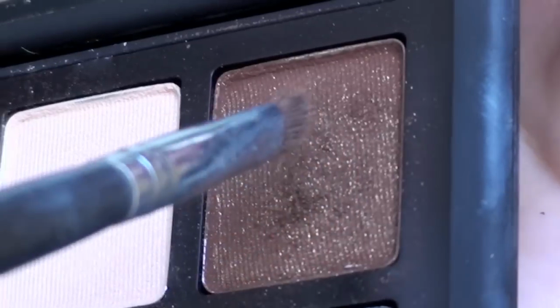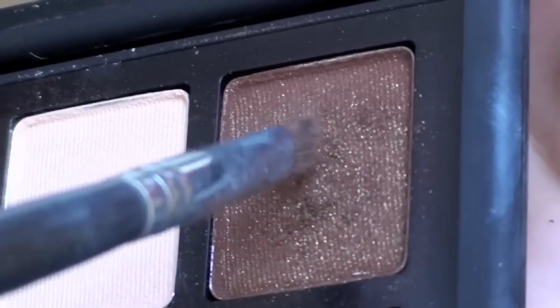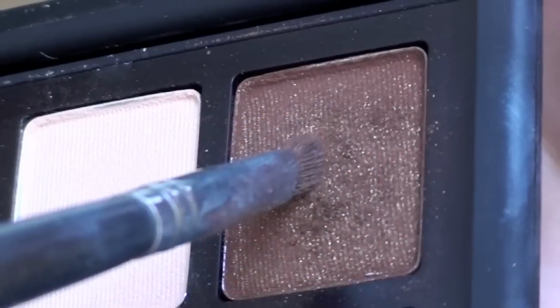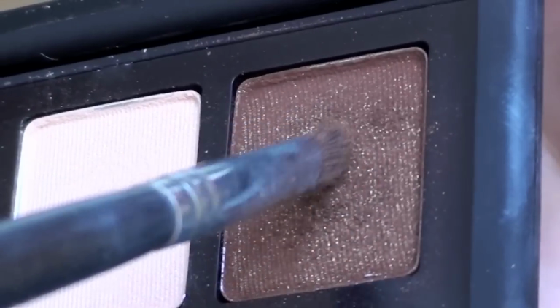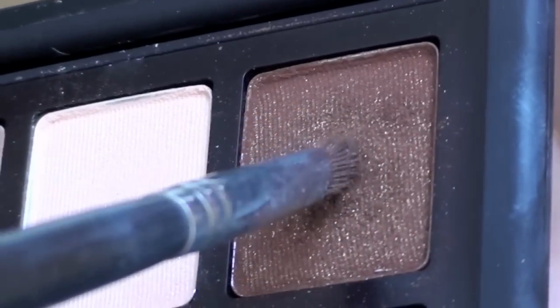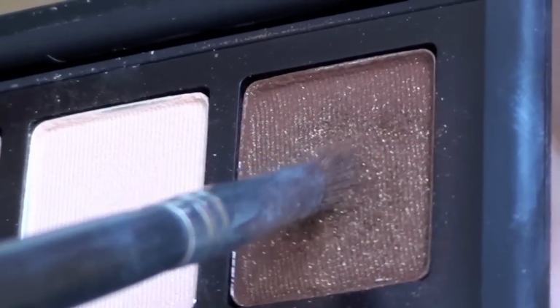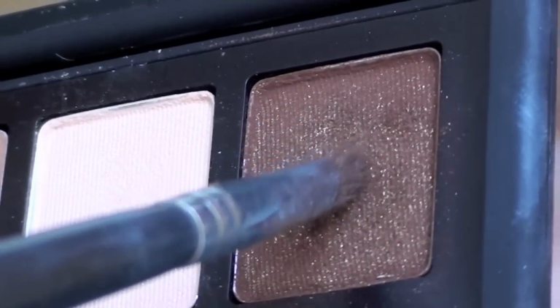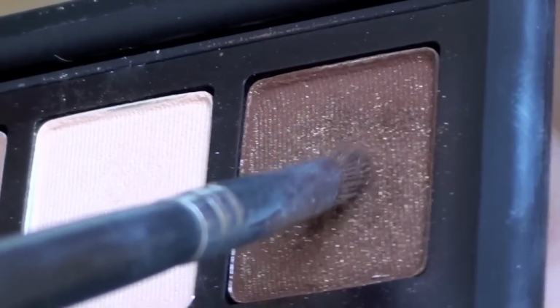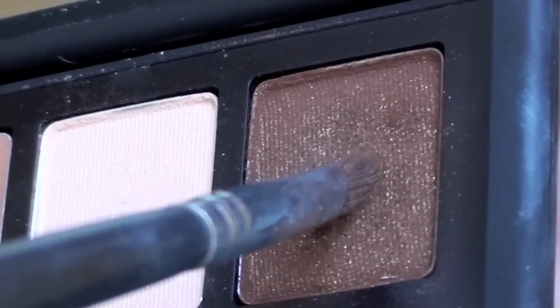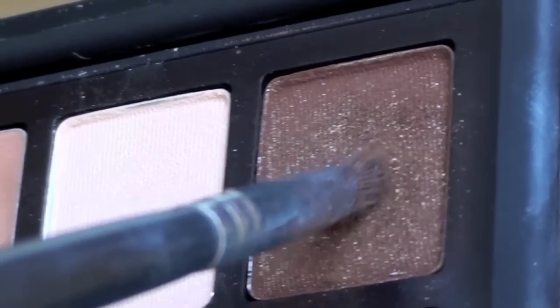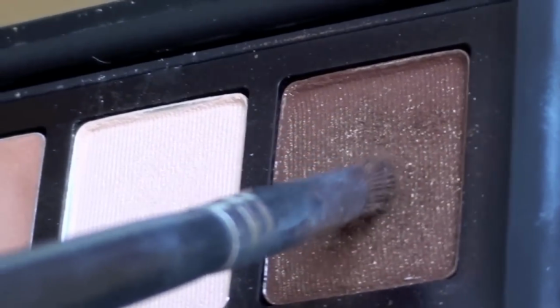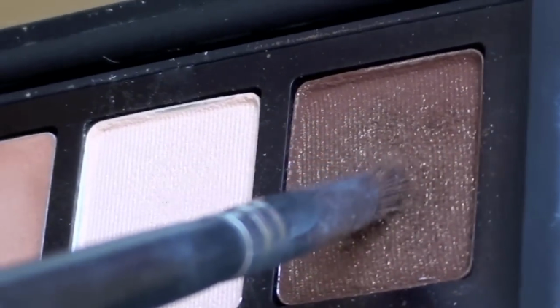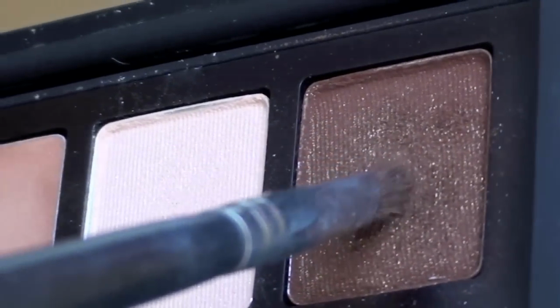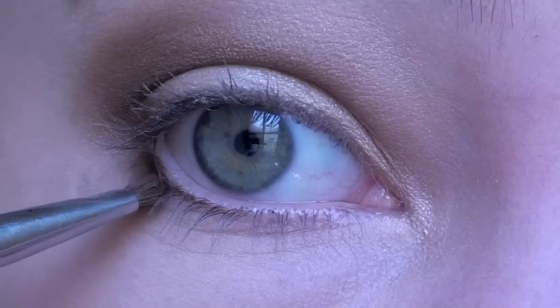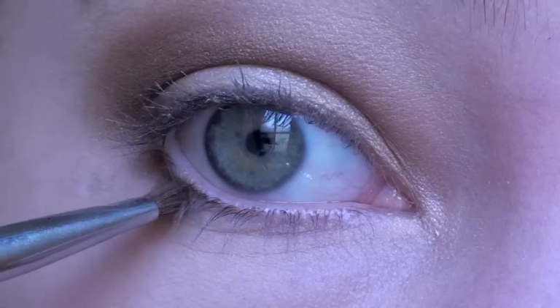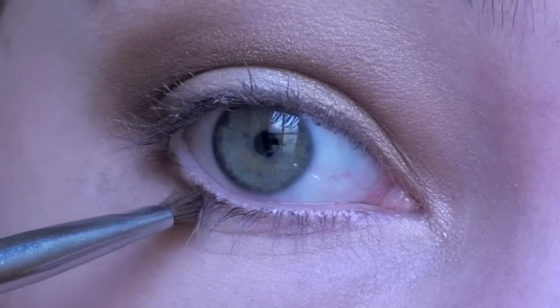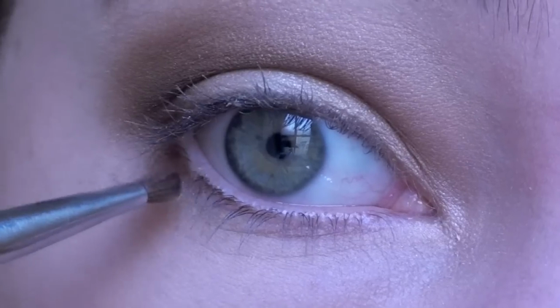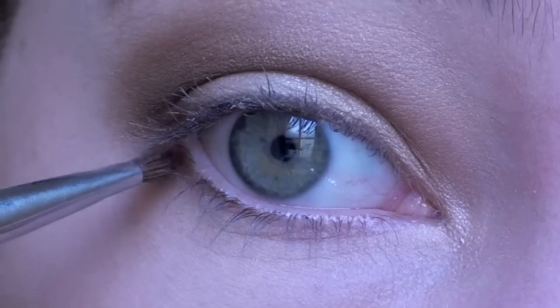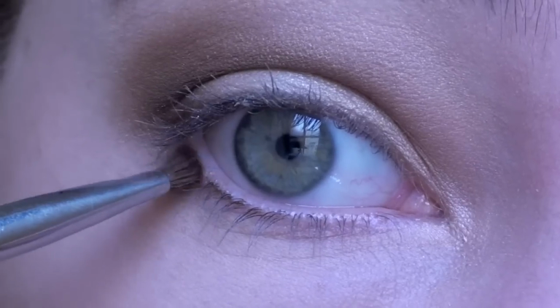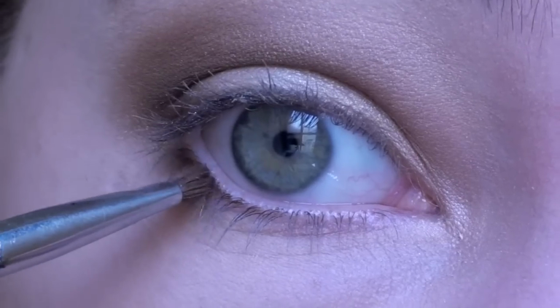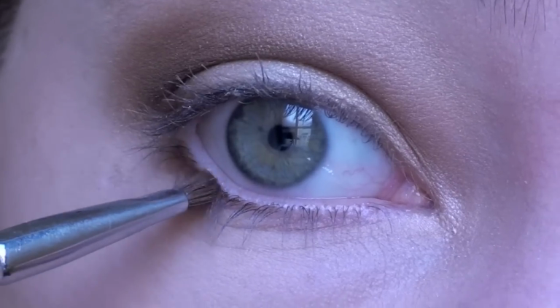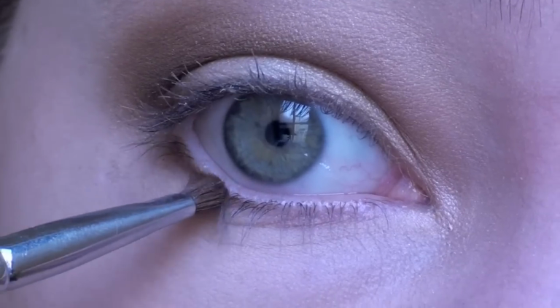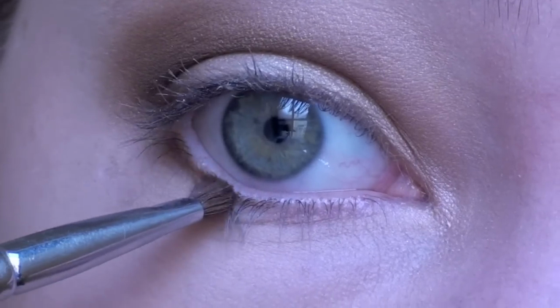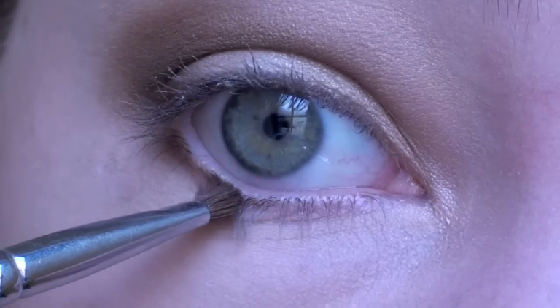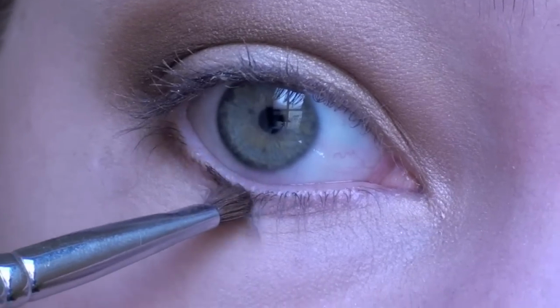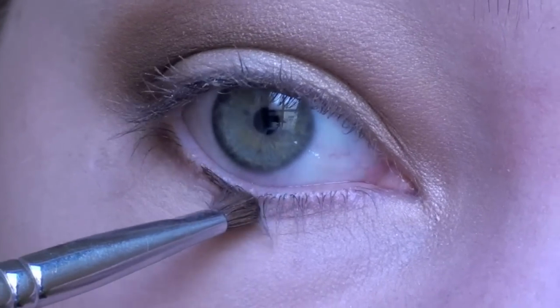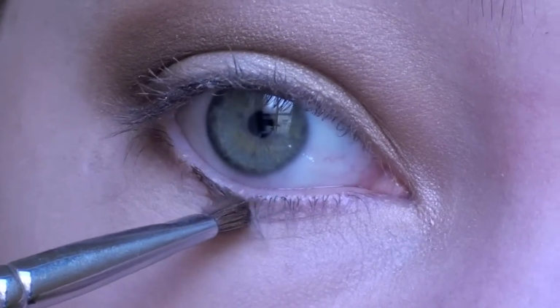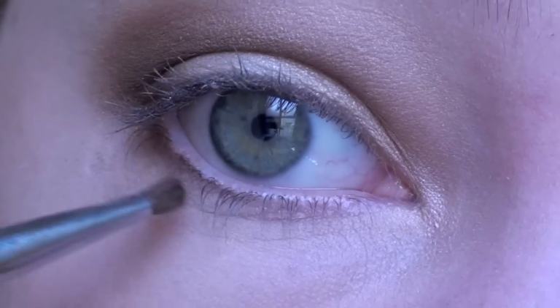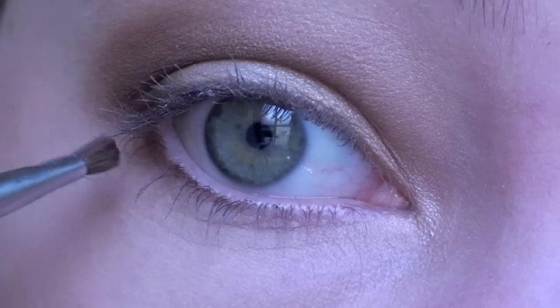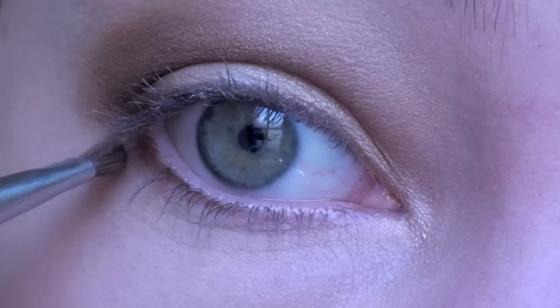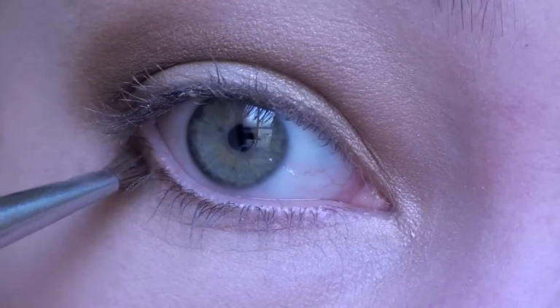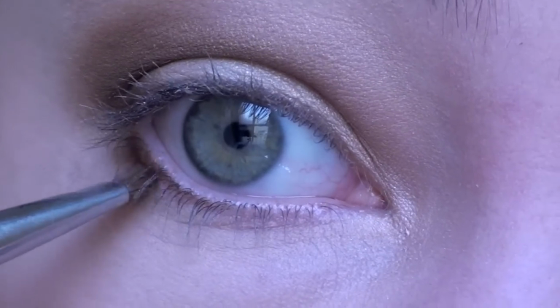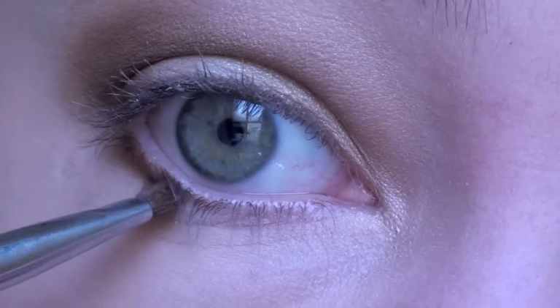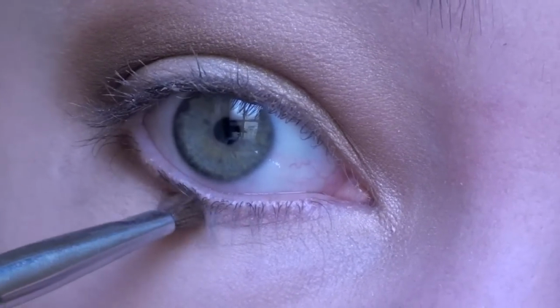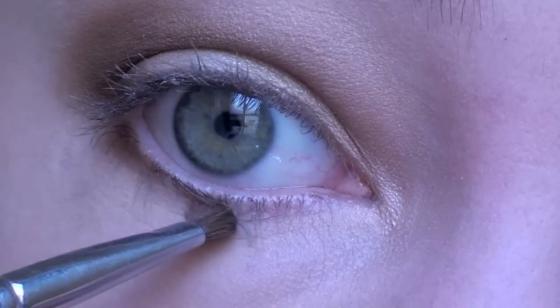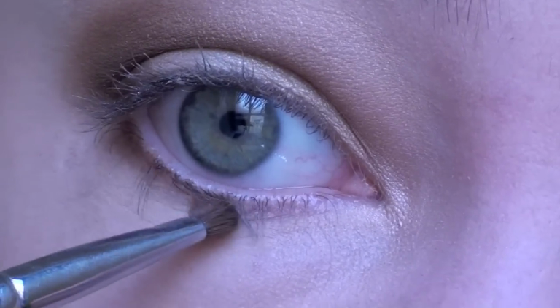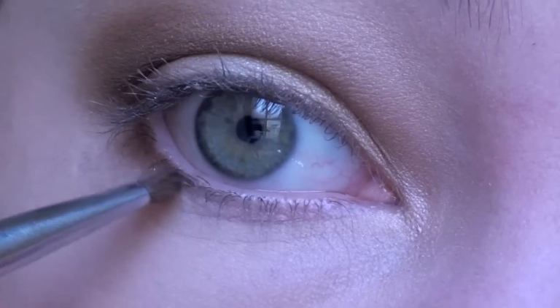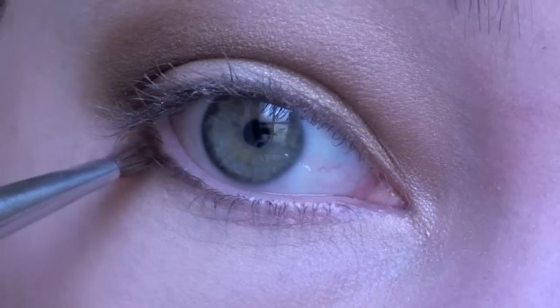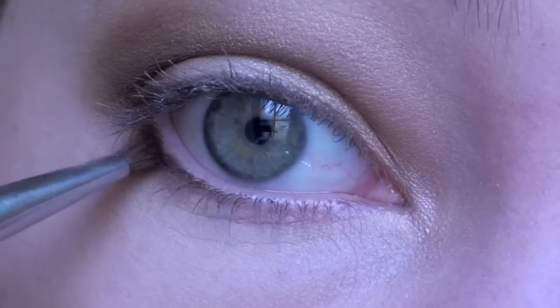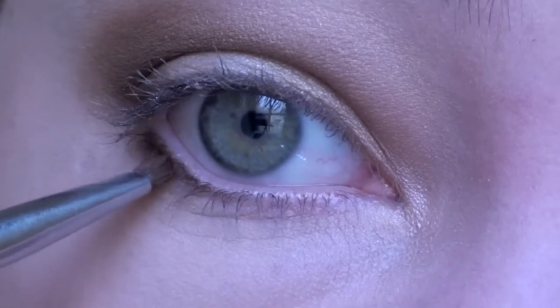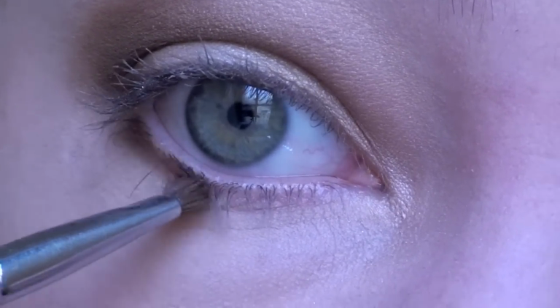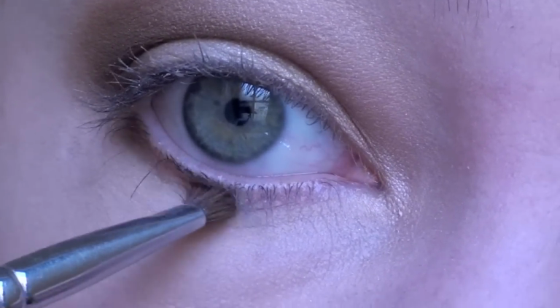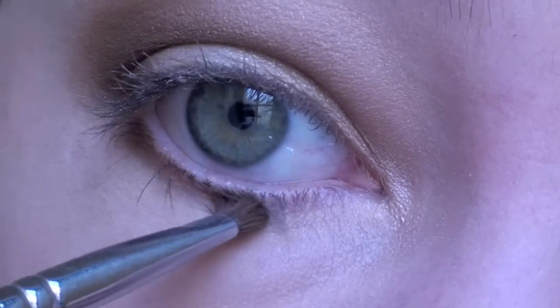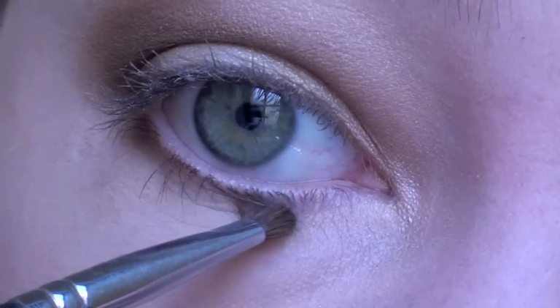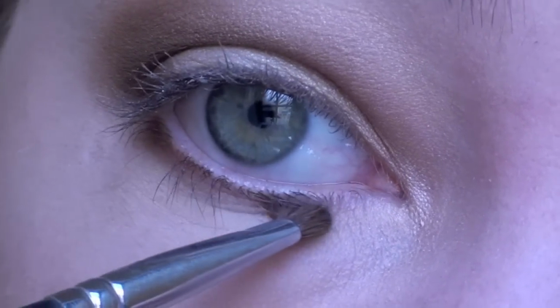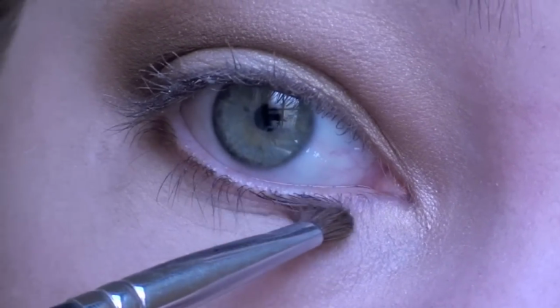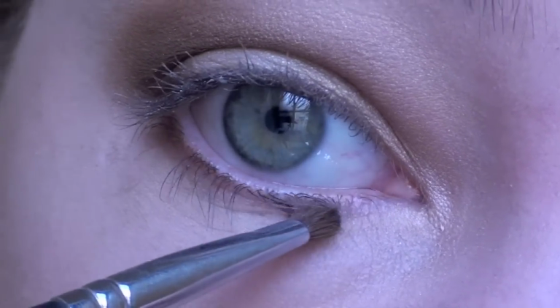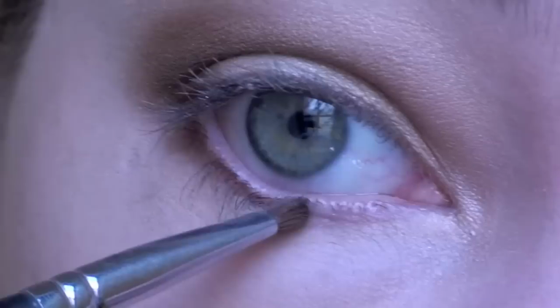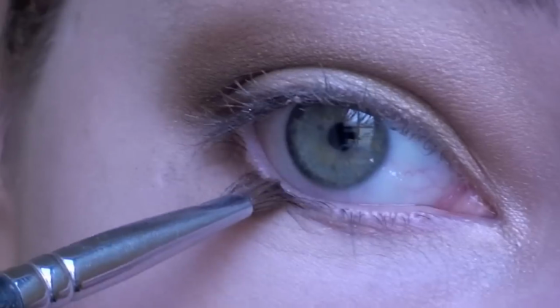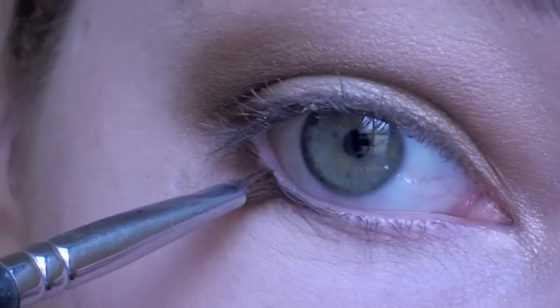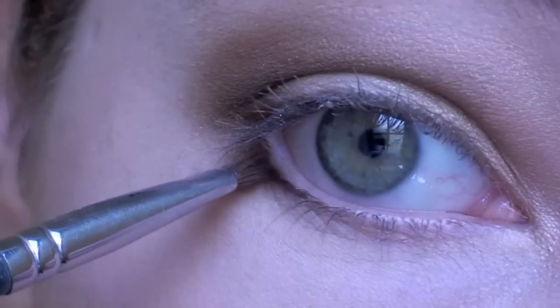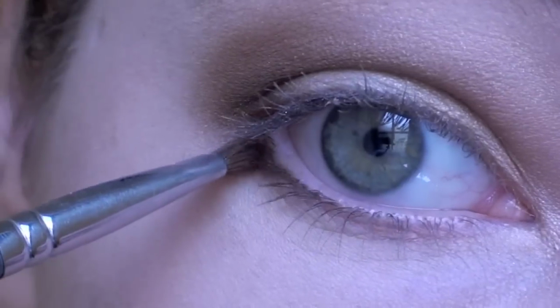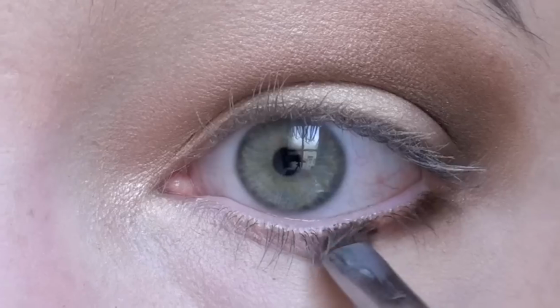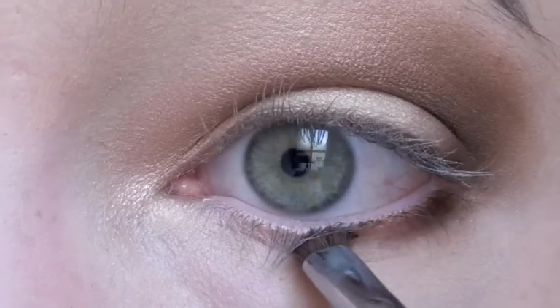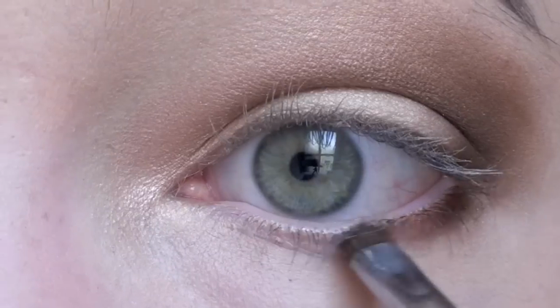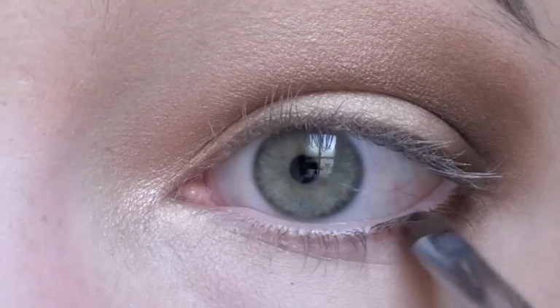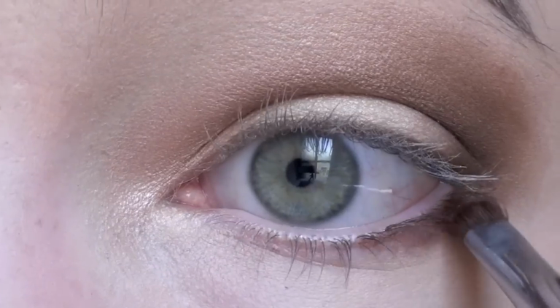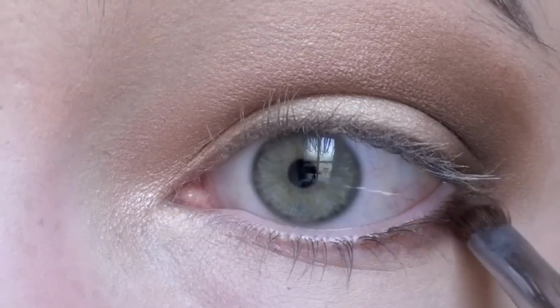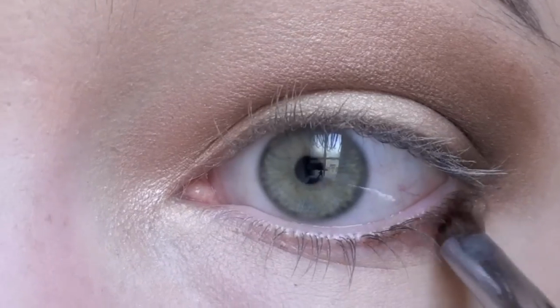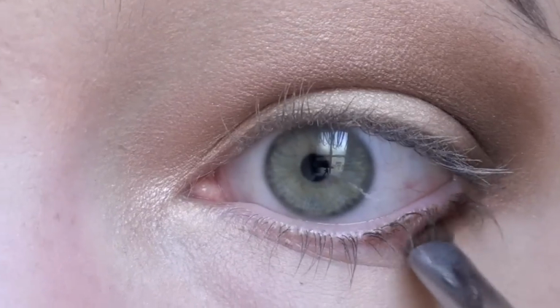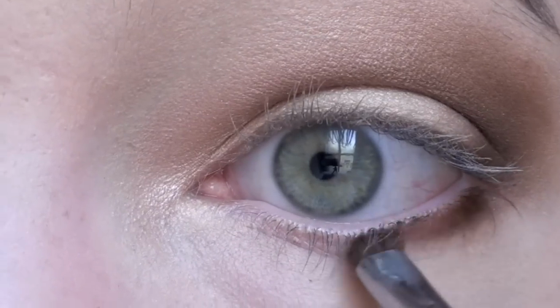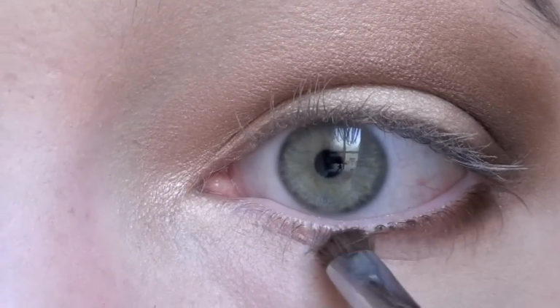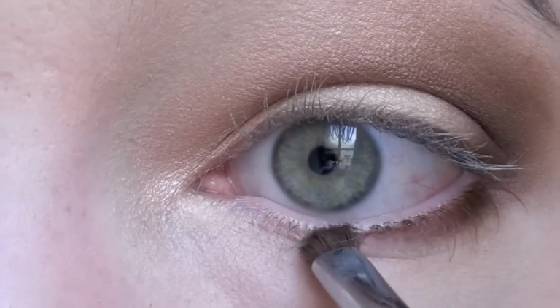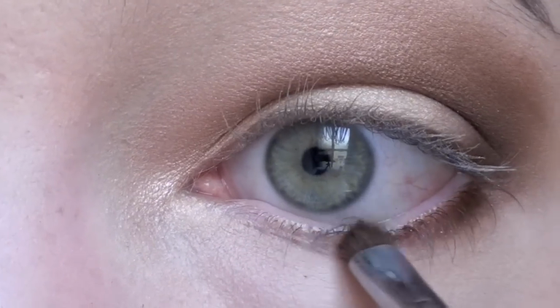Next with an angled eyeliner brush pick up more of the dark brown color. Sweep this under your lower lash line to help create more depth in your eyes.